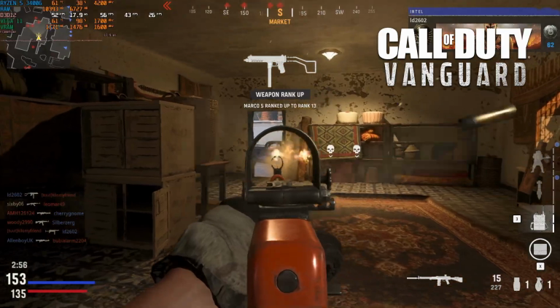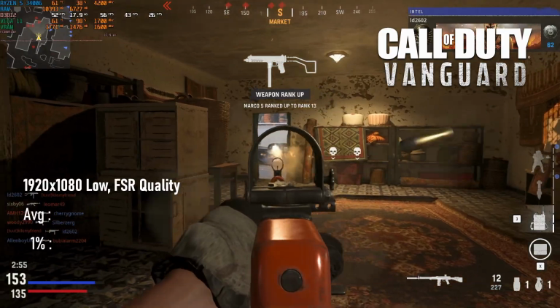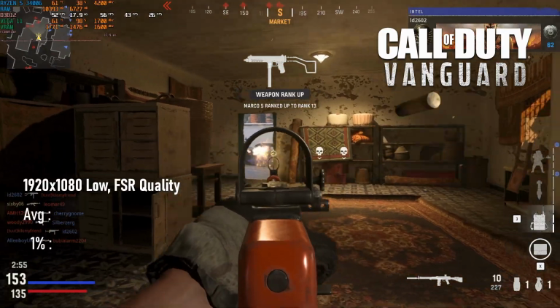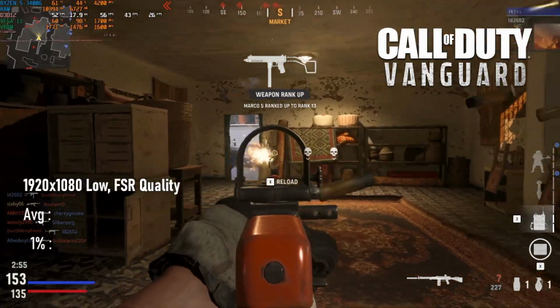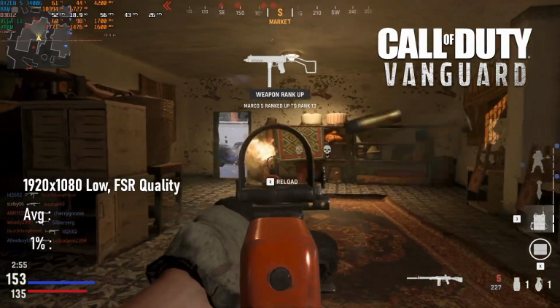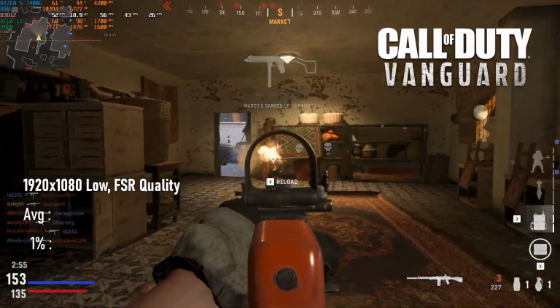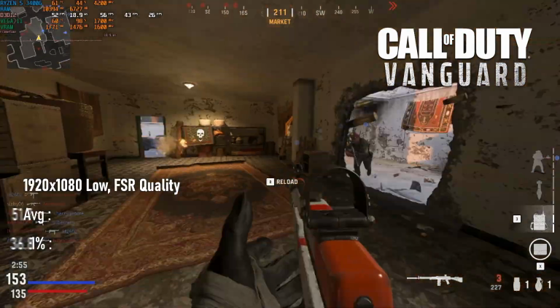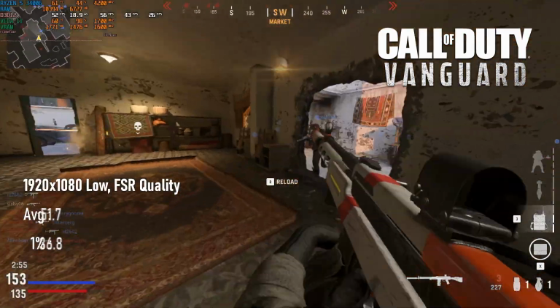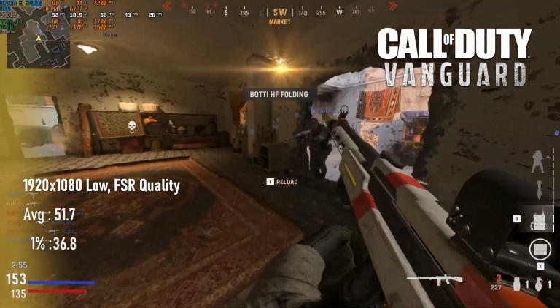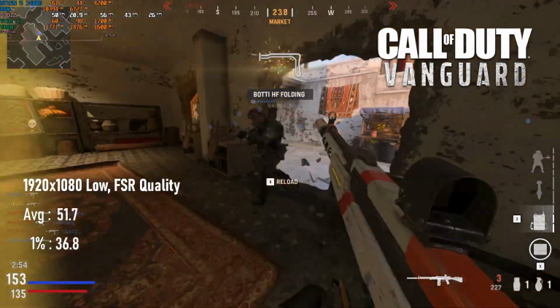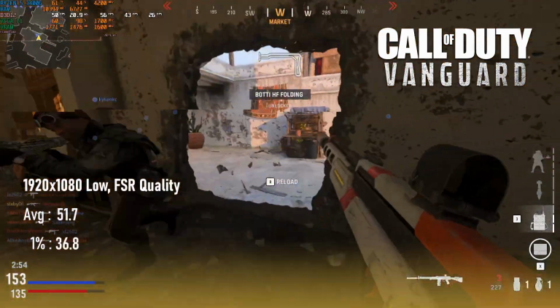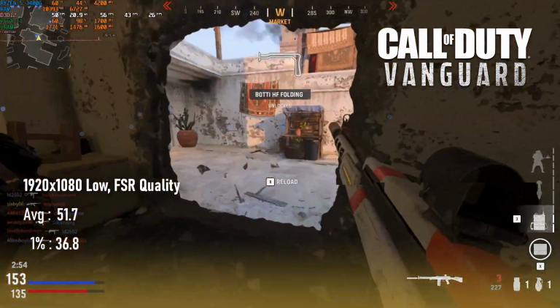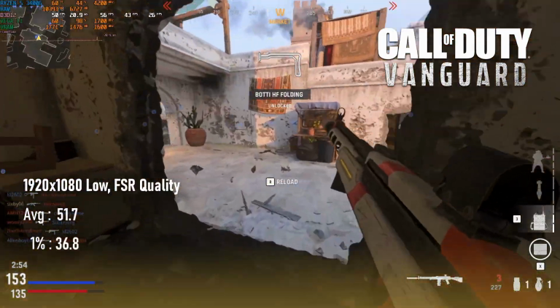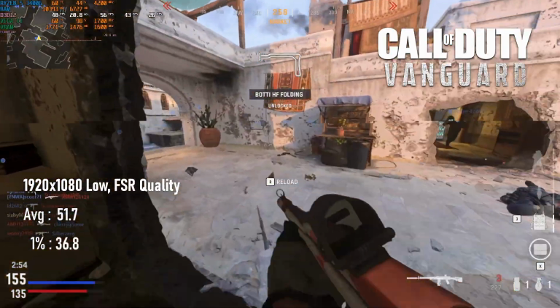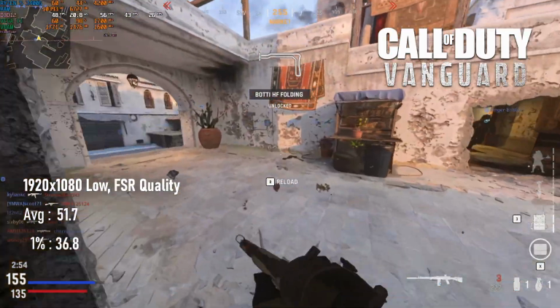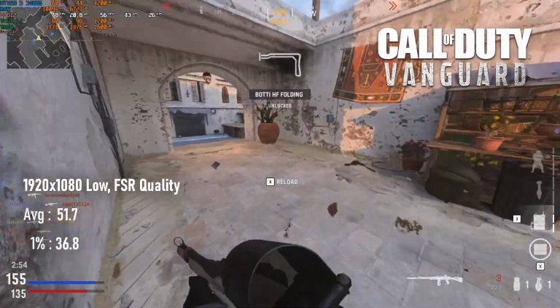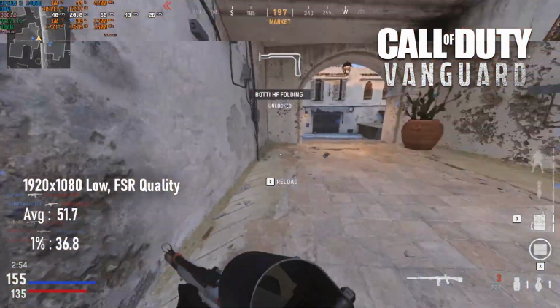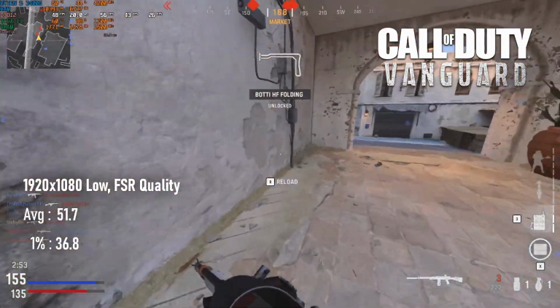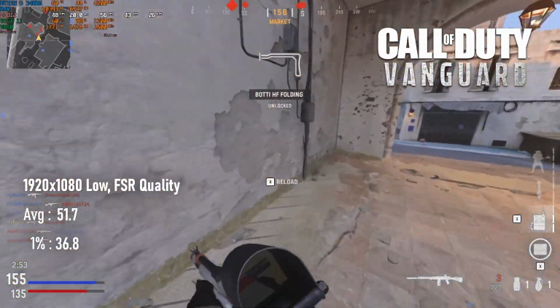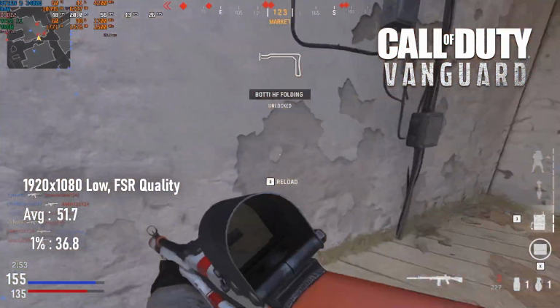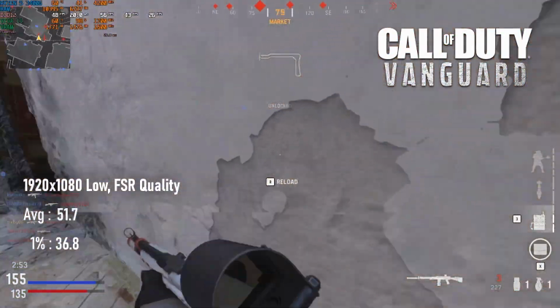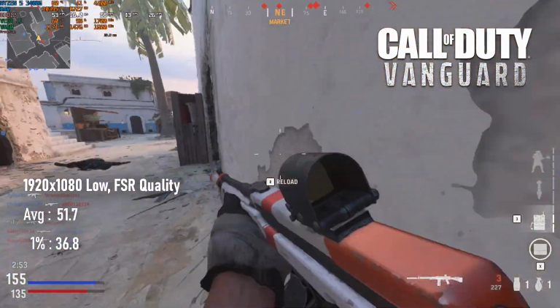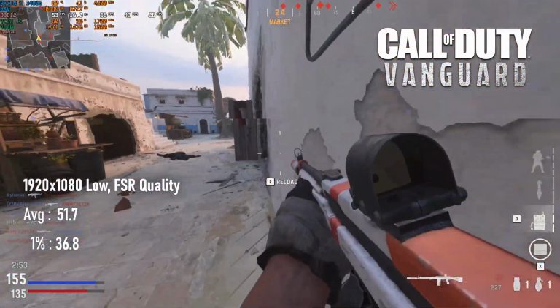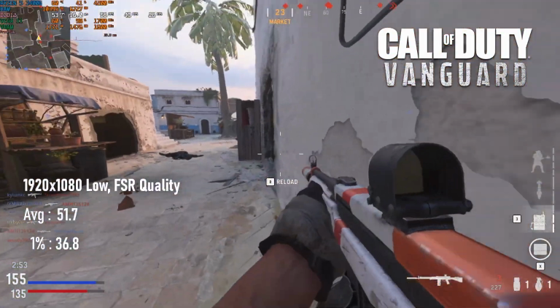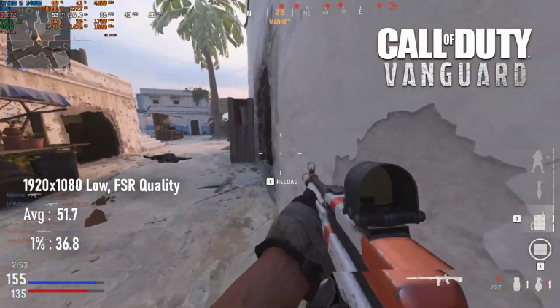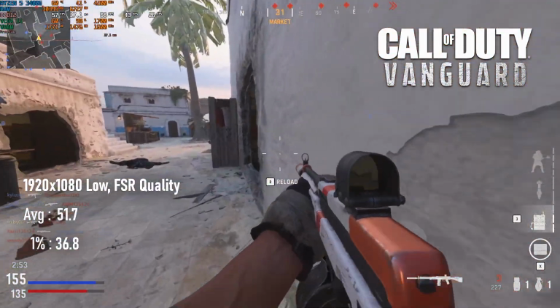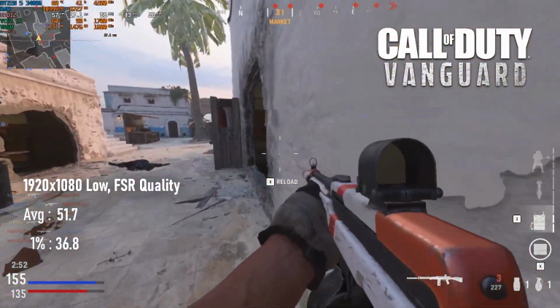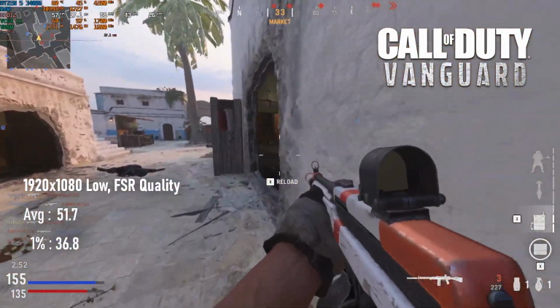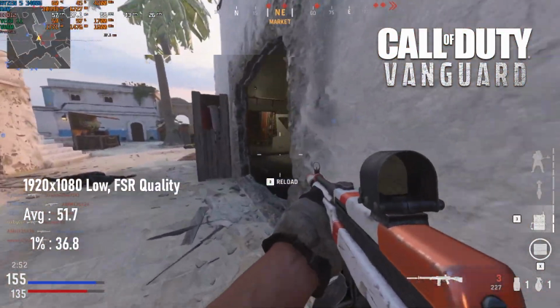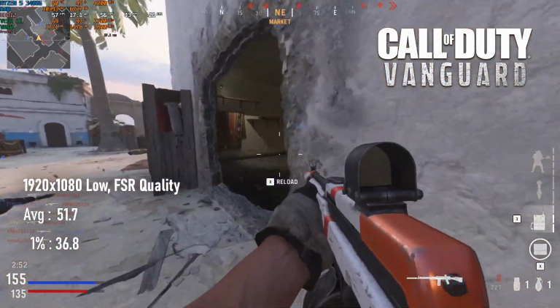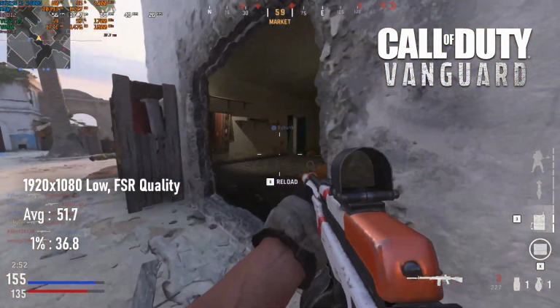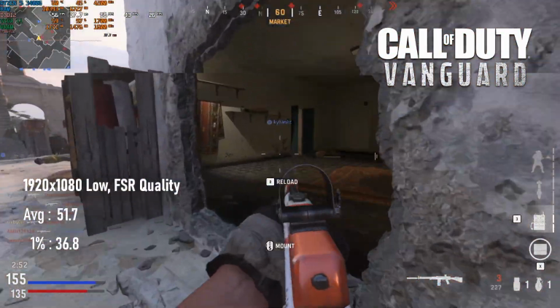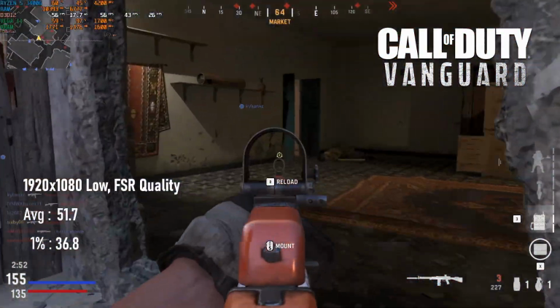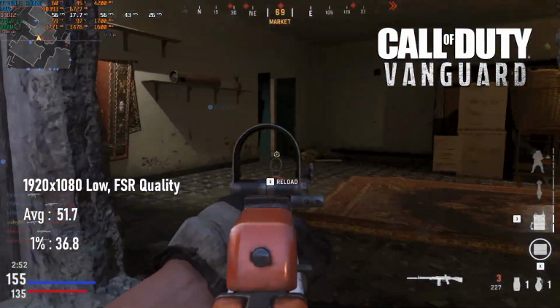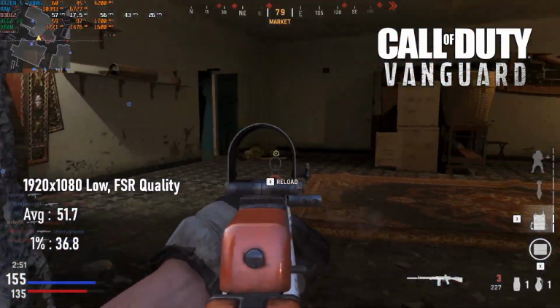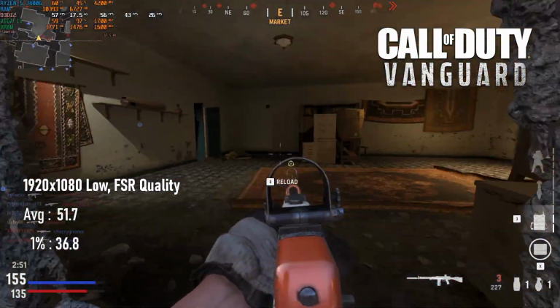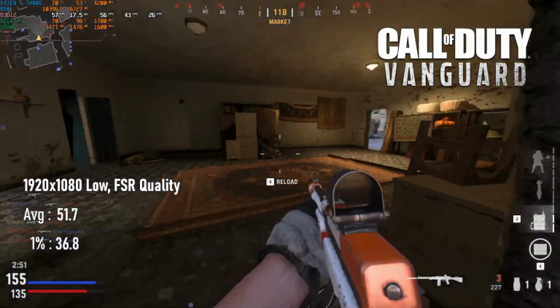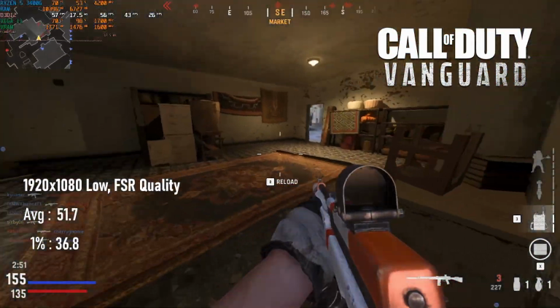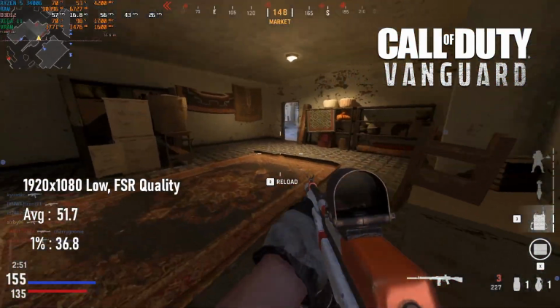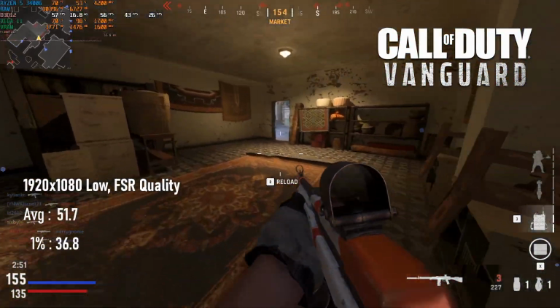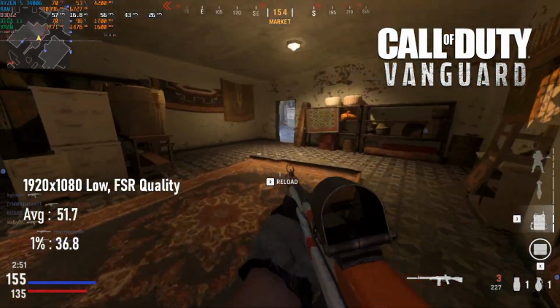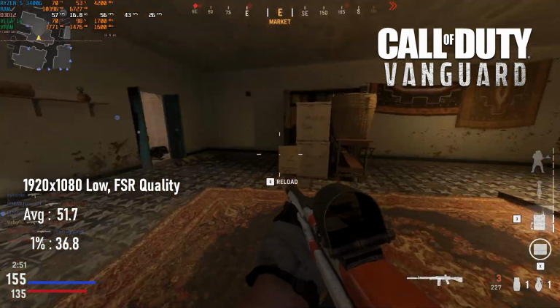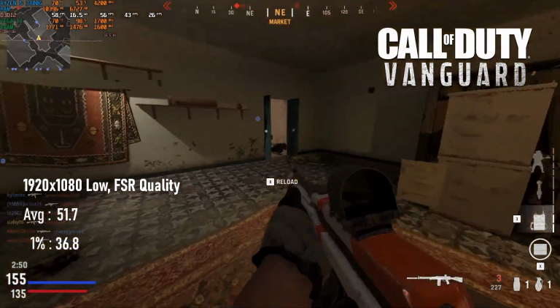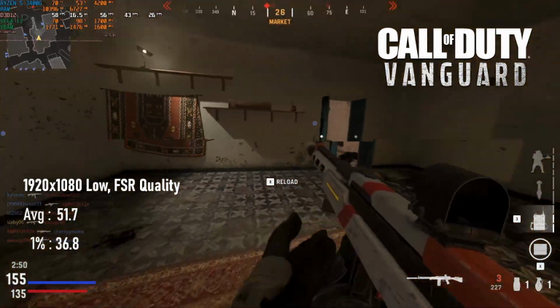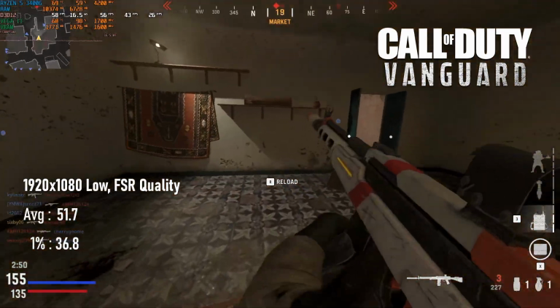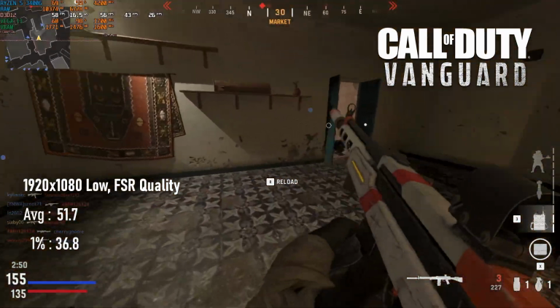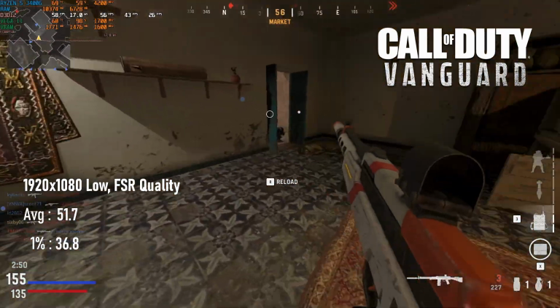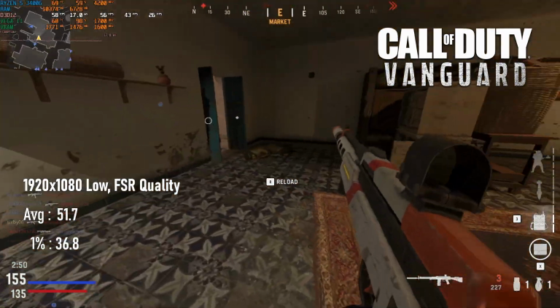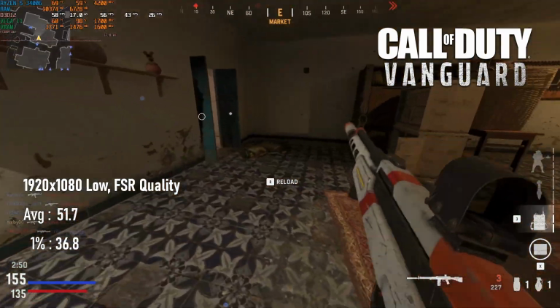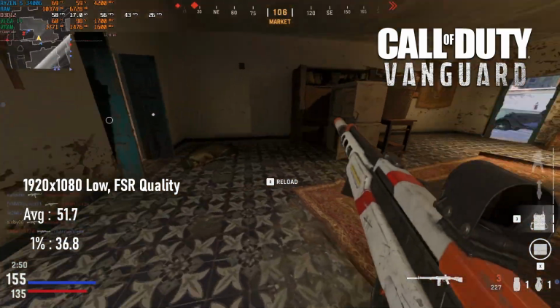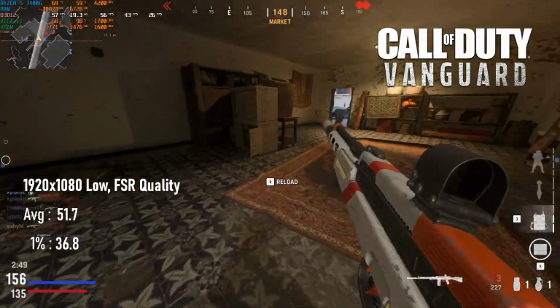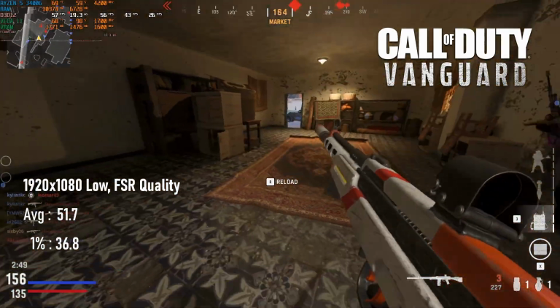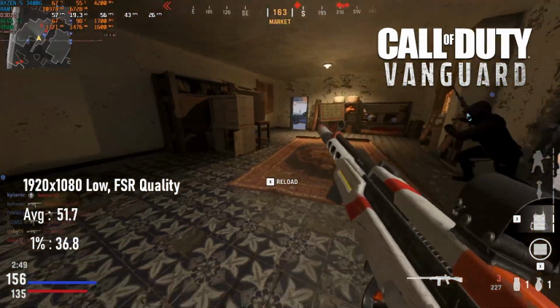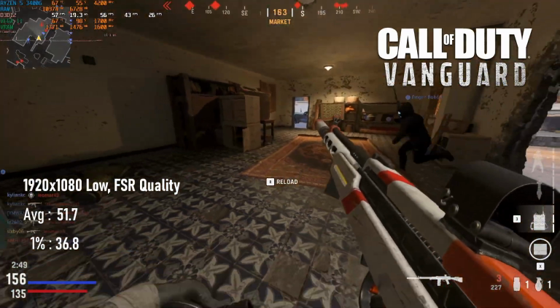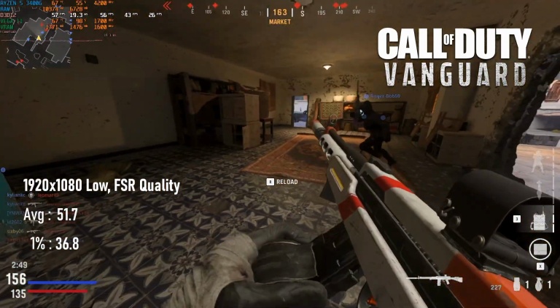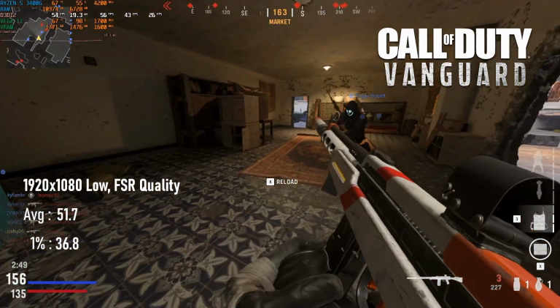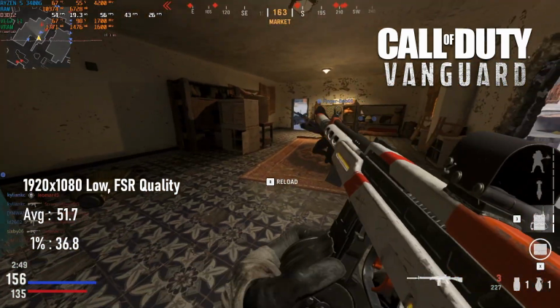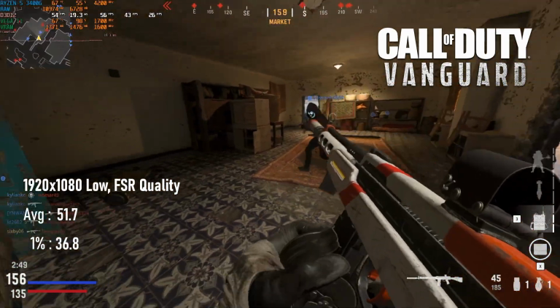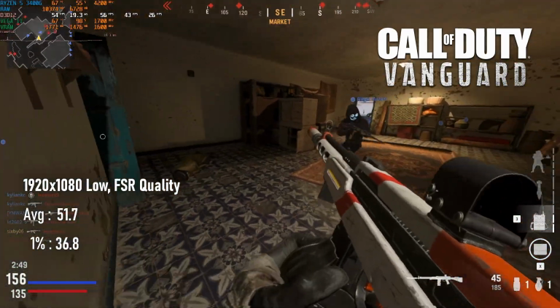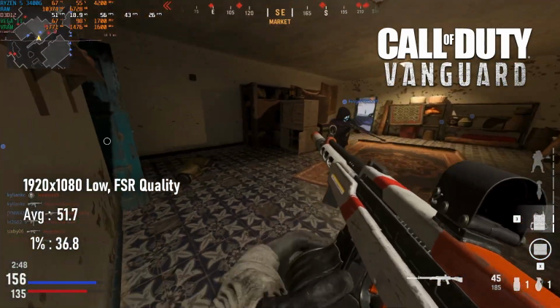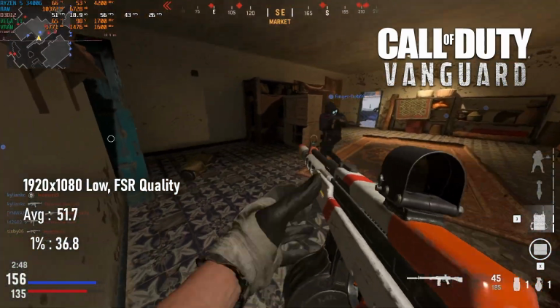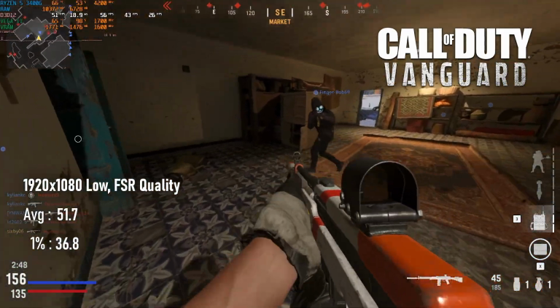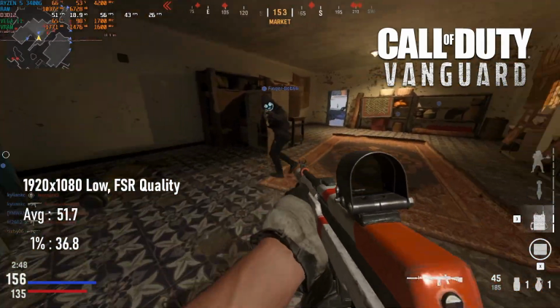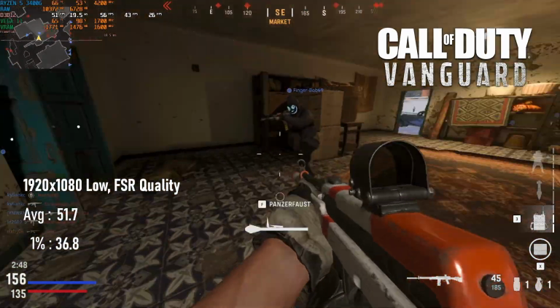At 1080 low with quality FSR, I saw 51 FPS on average — about 8 to 10% lower than the 5600G.